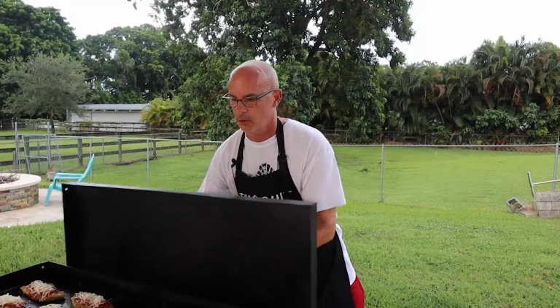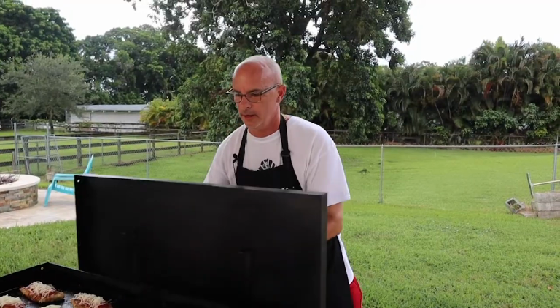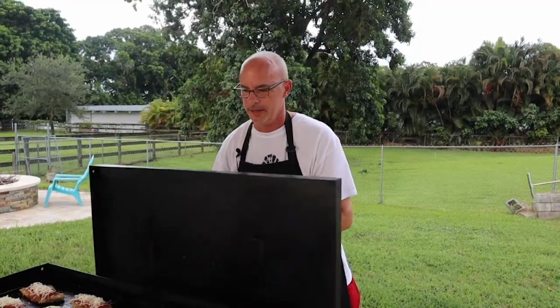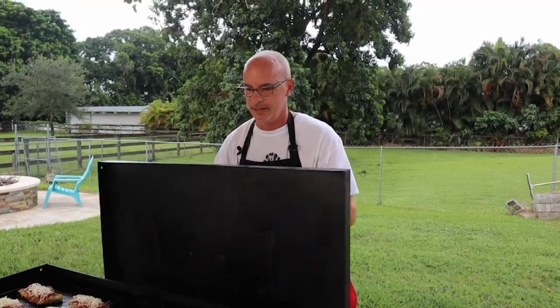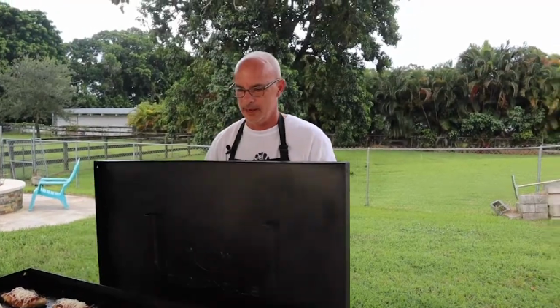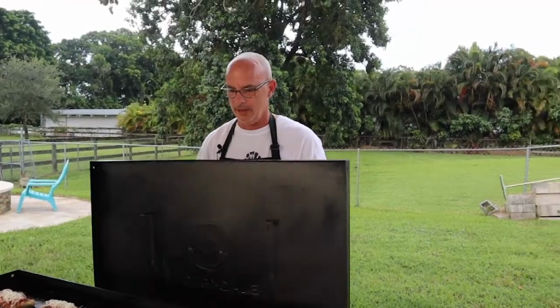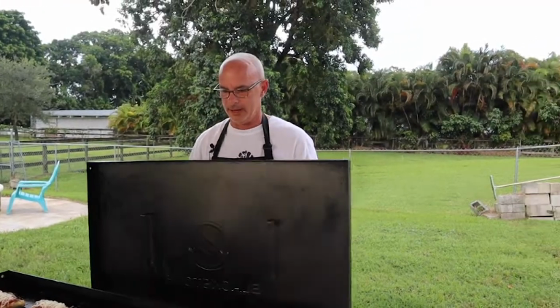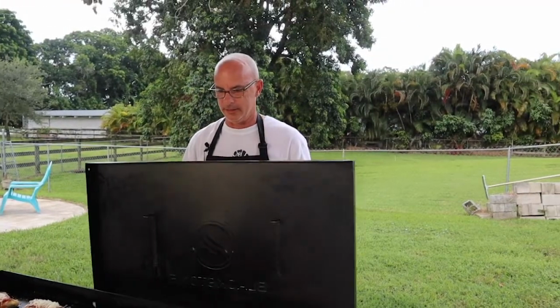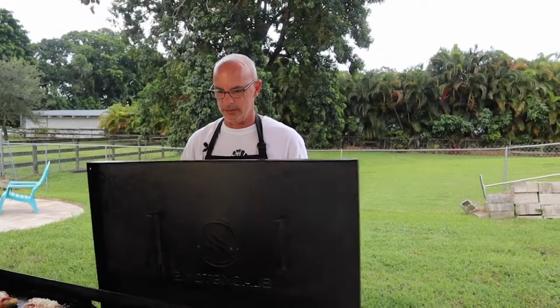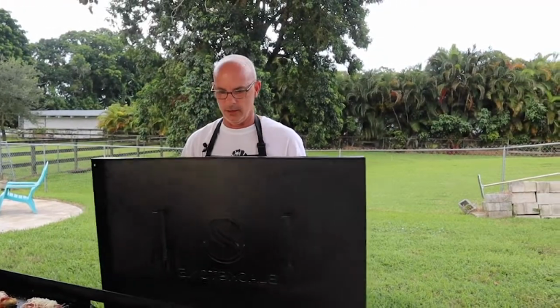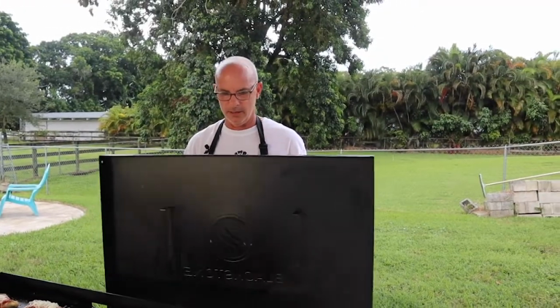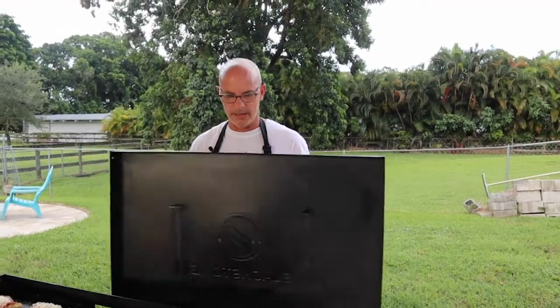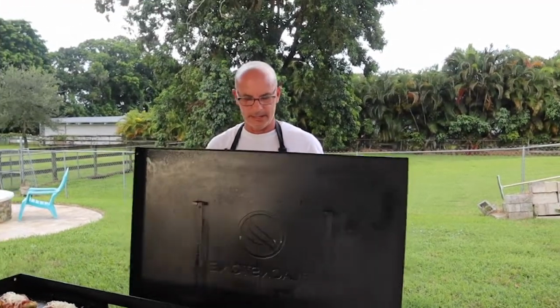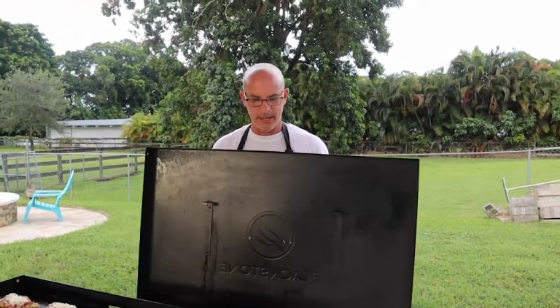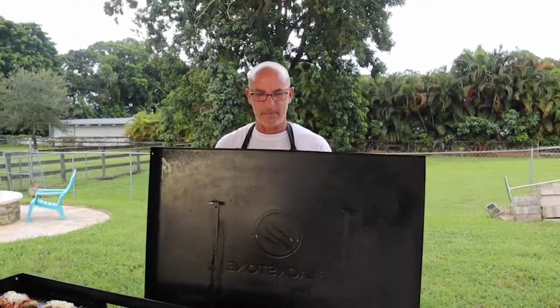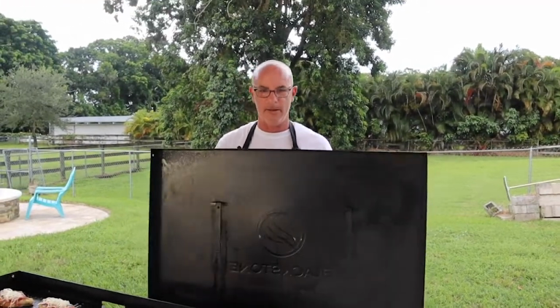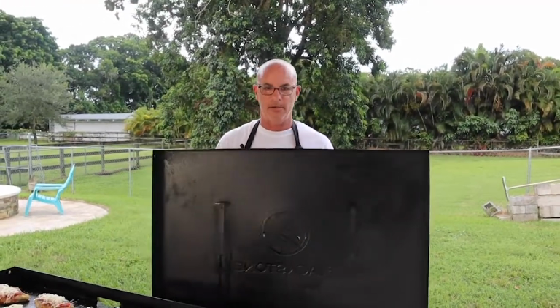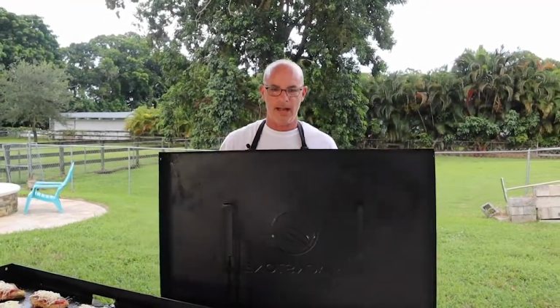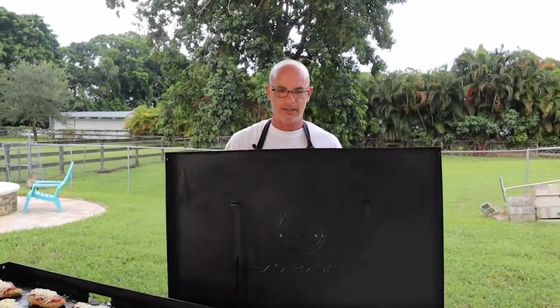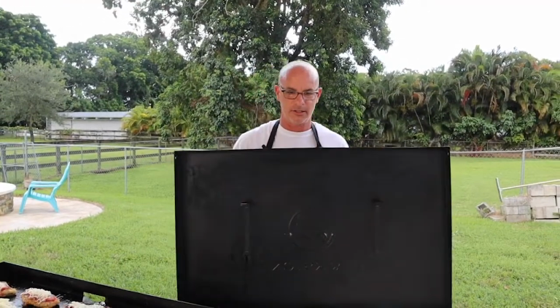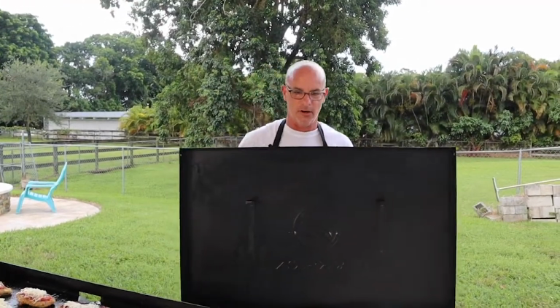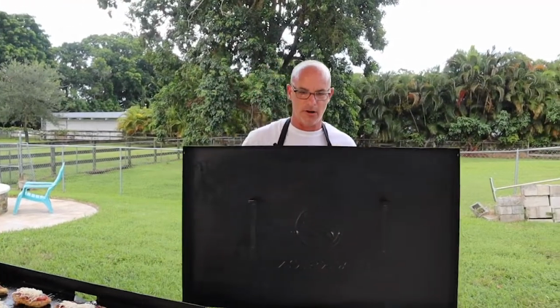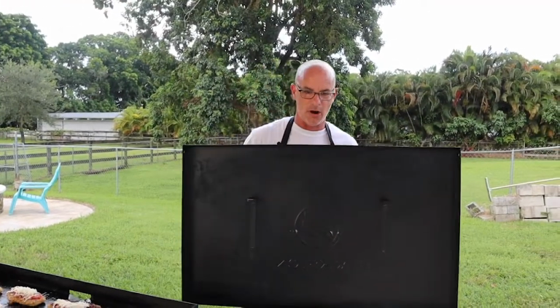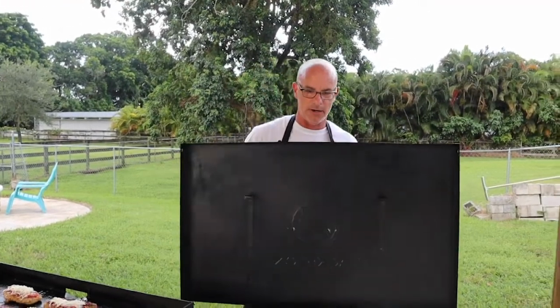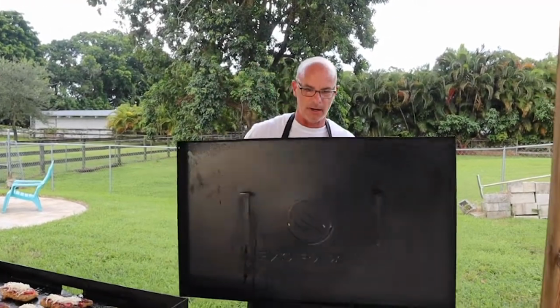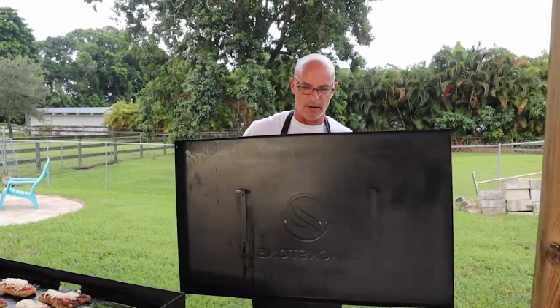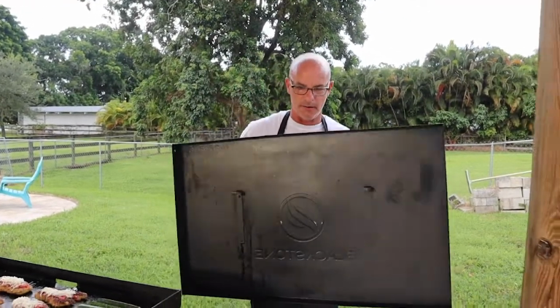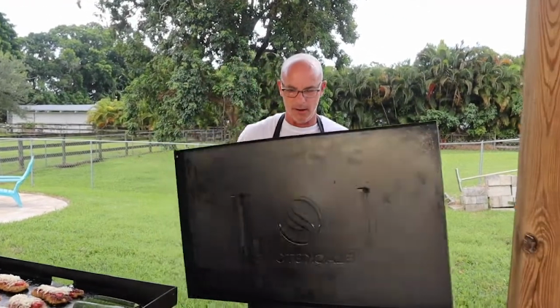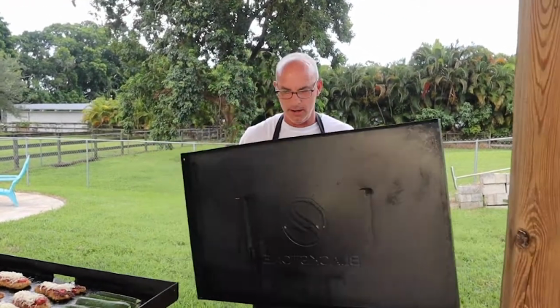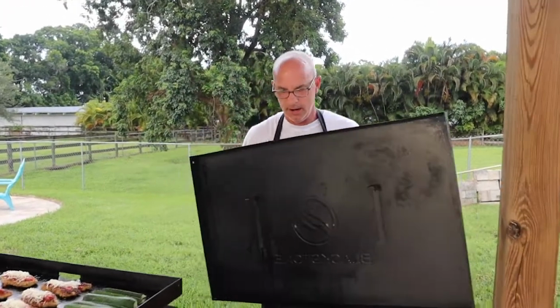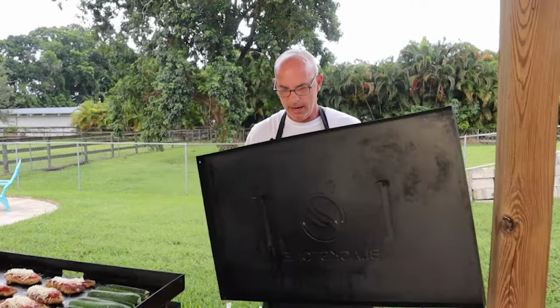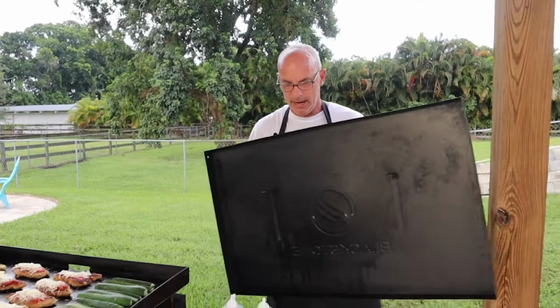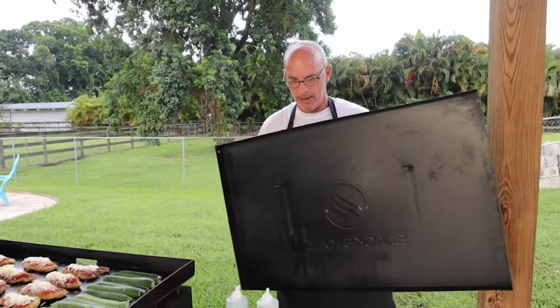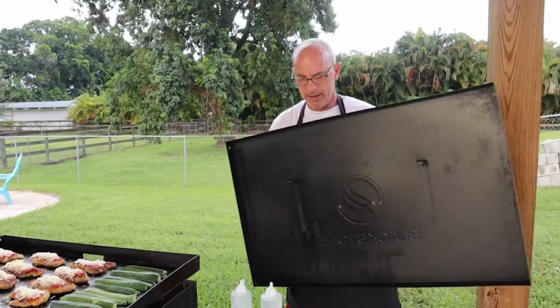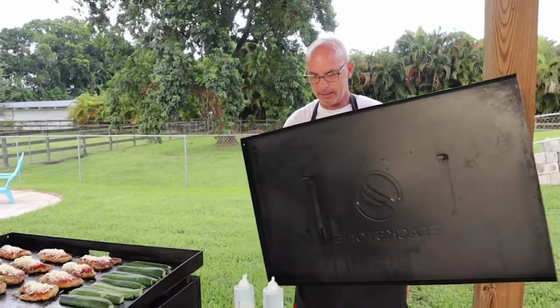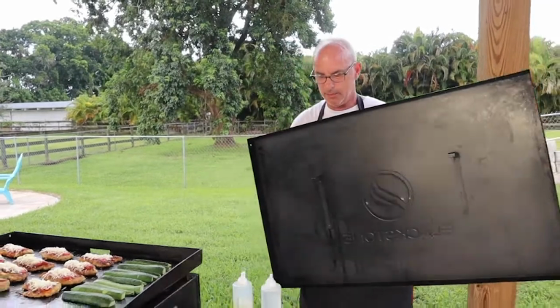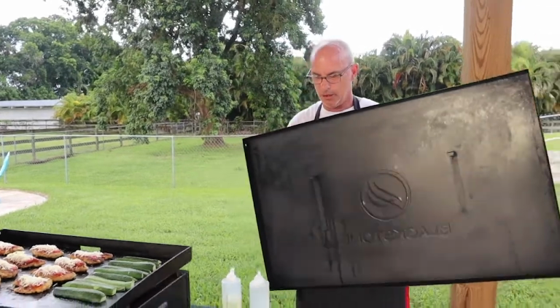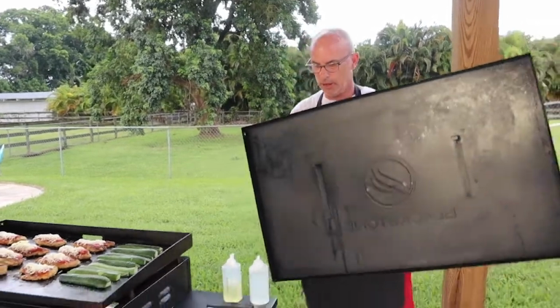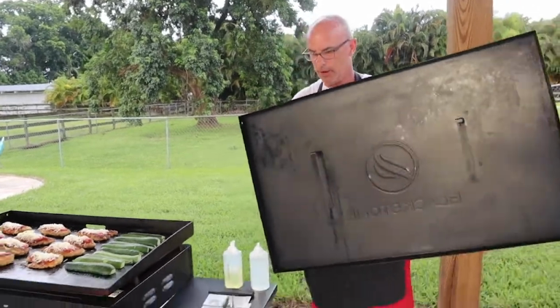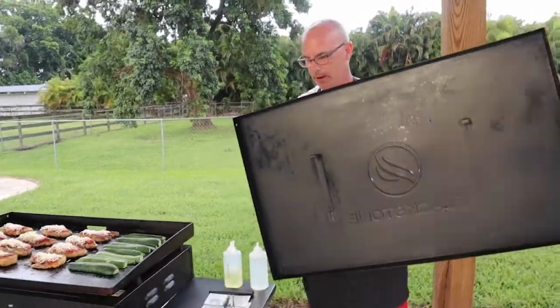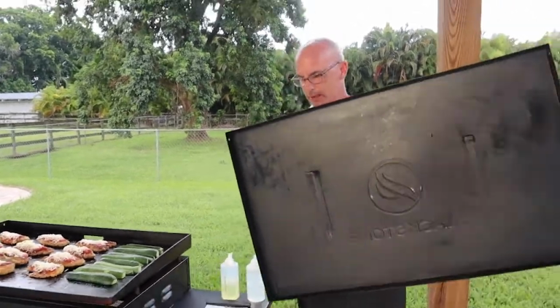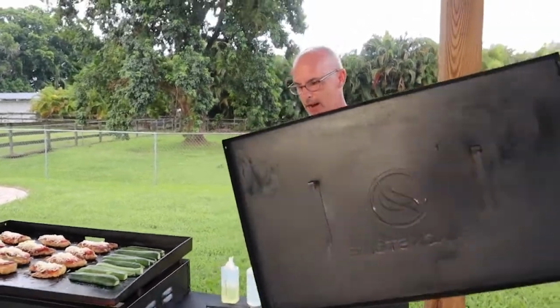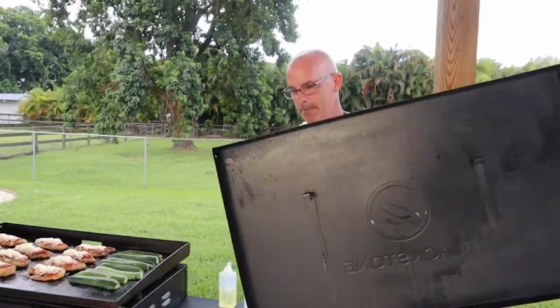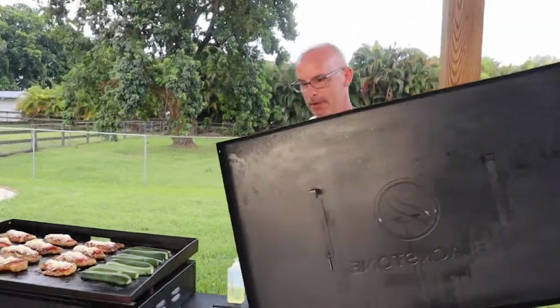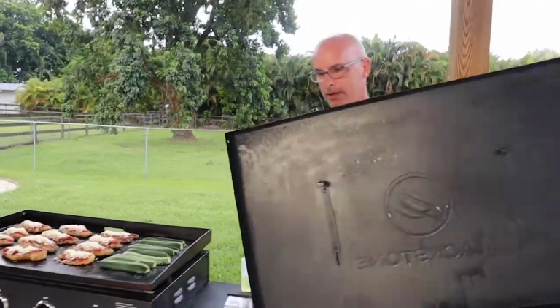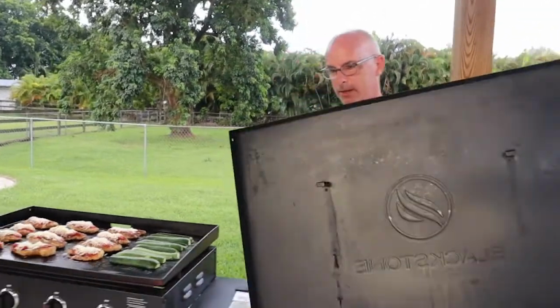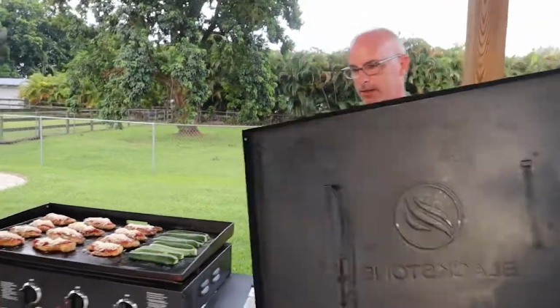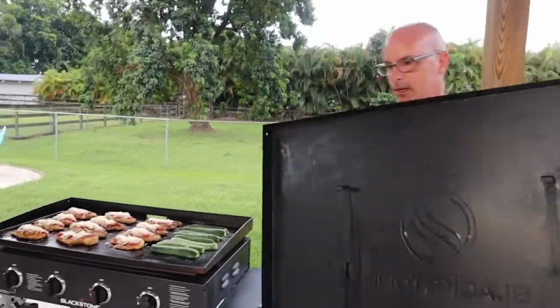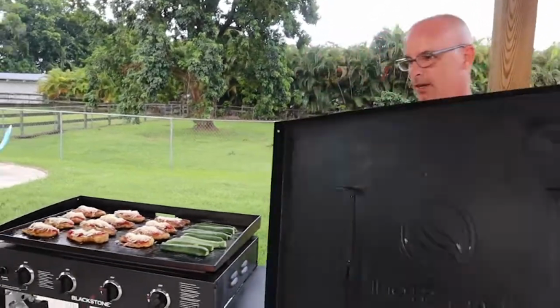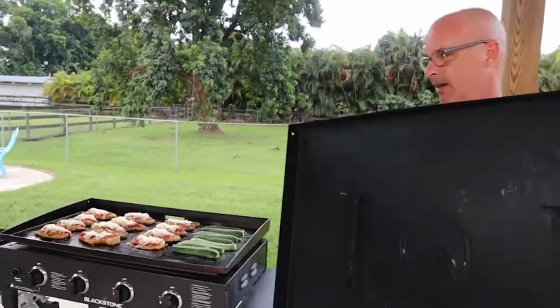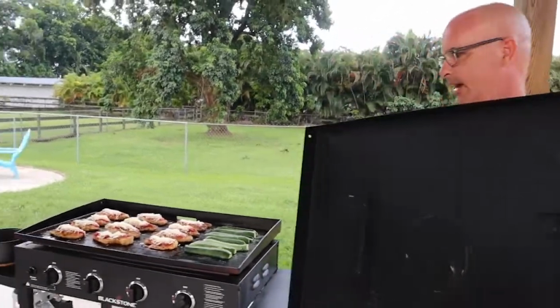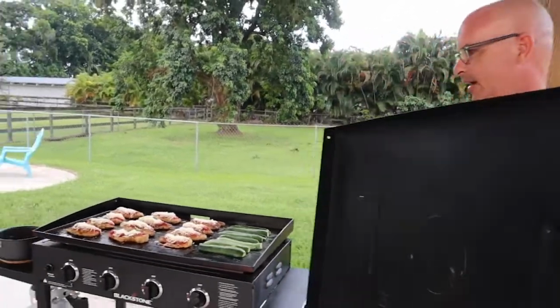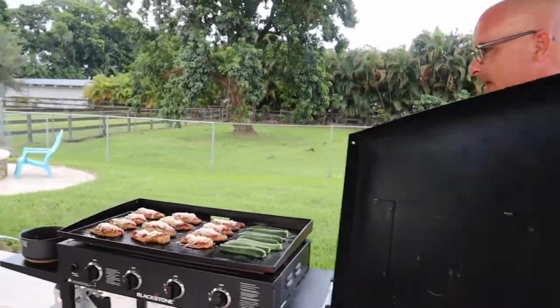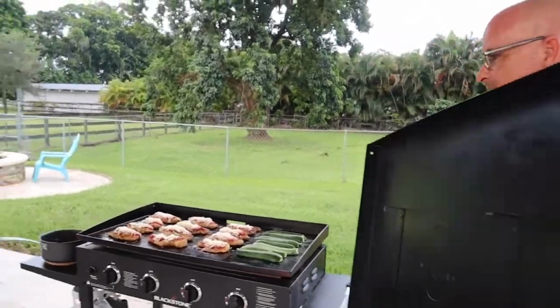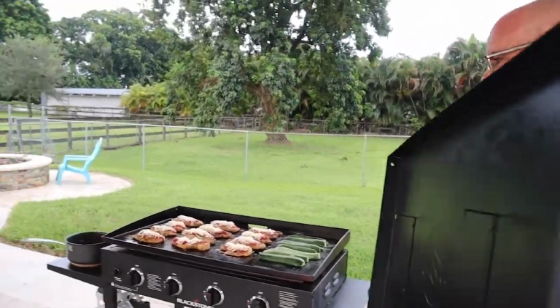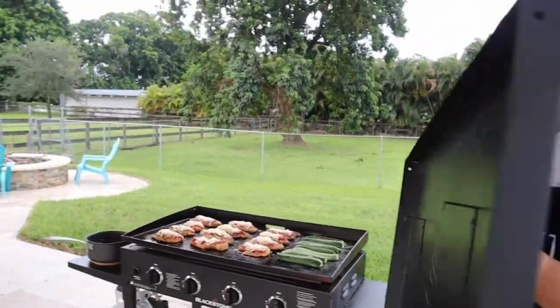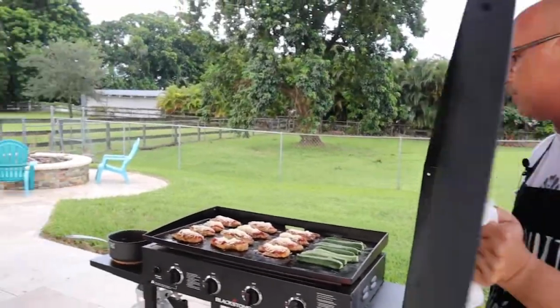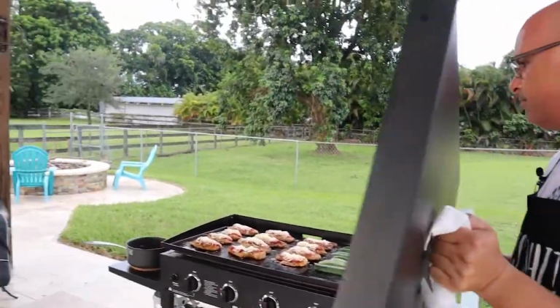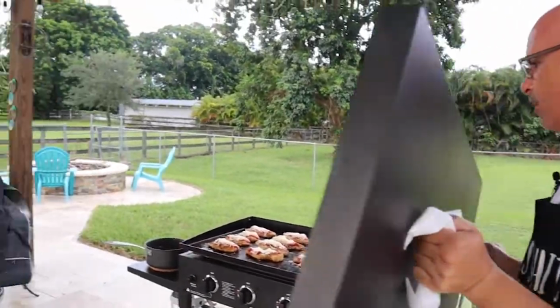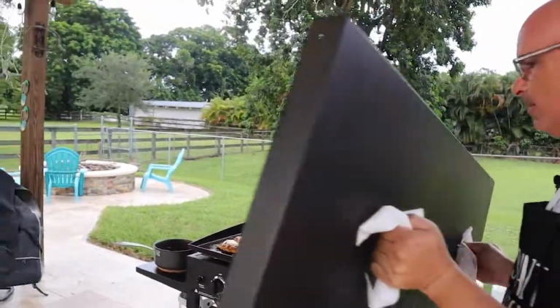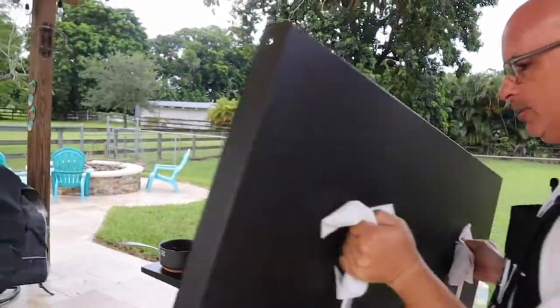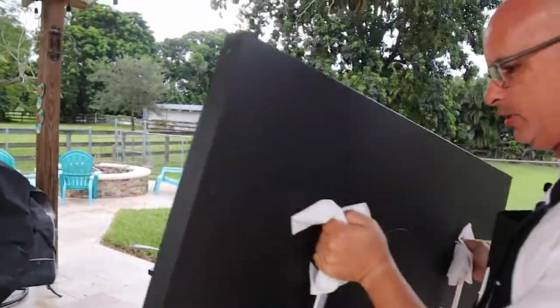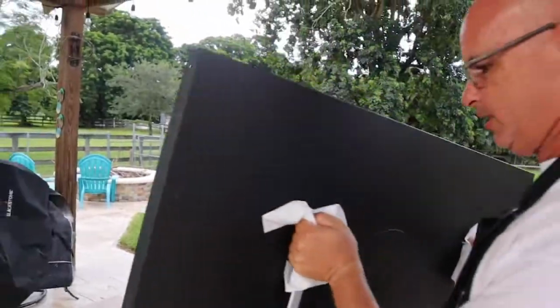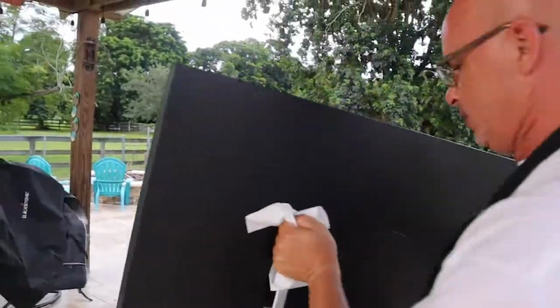One of the things I like to do is take my Blackstone hardcover and put it over the top of this, and then it helps to melt my cheese.